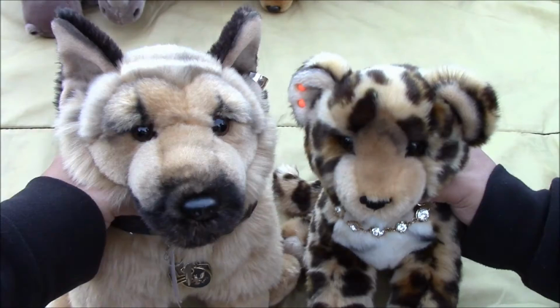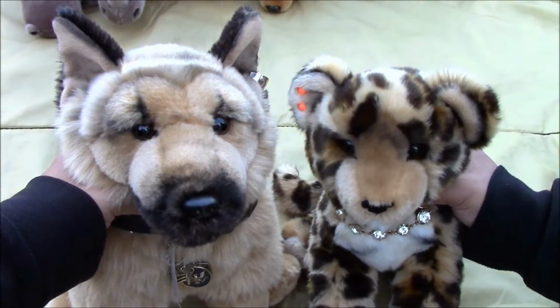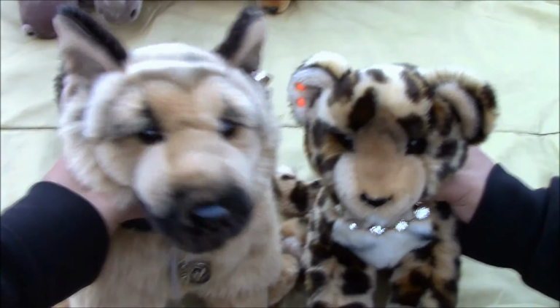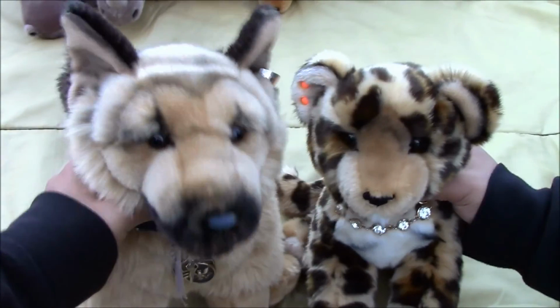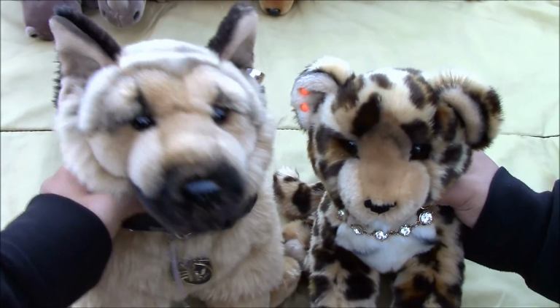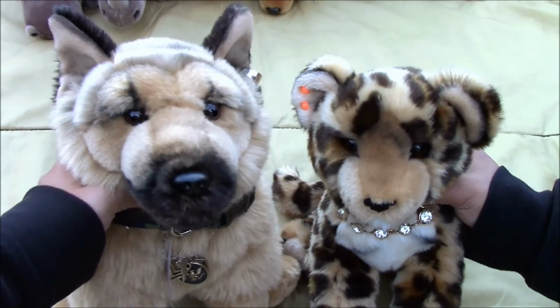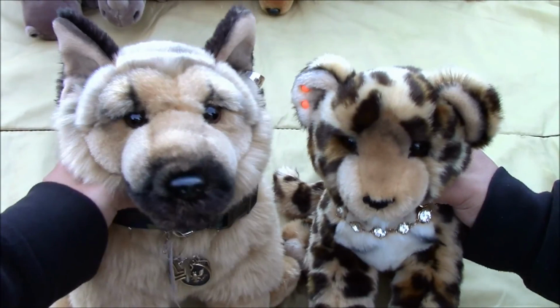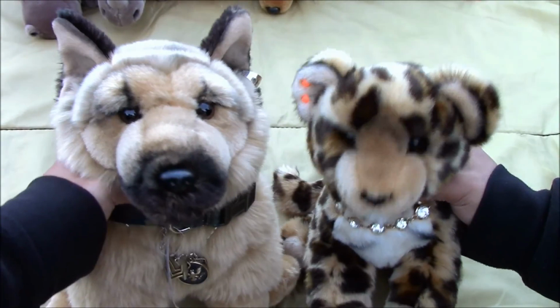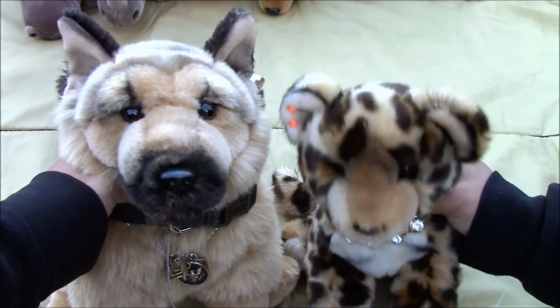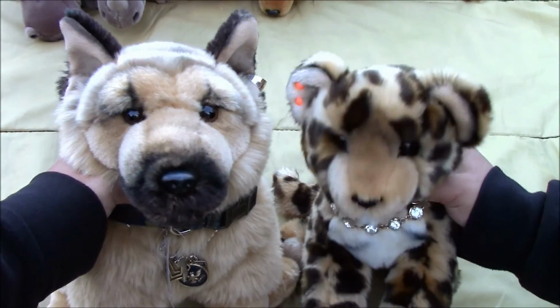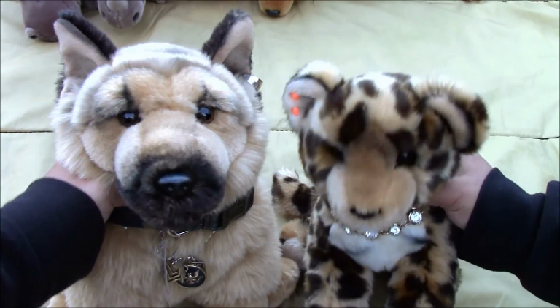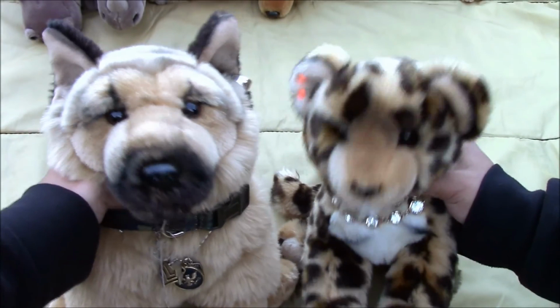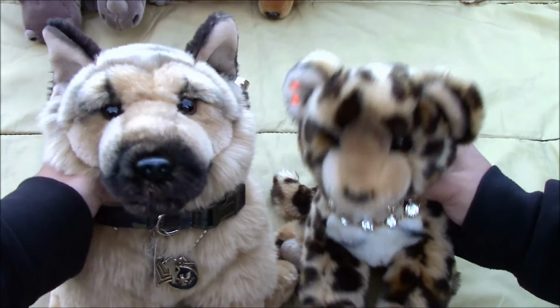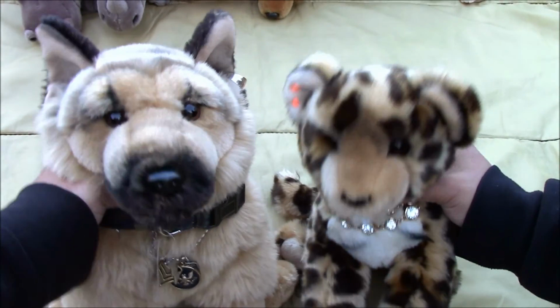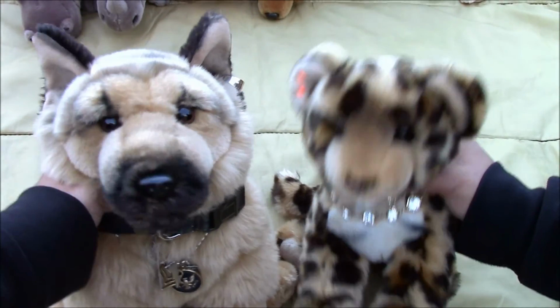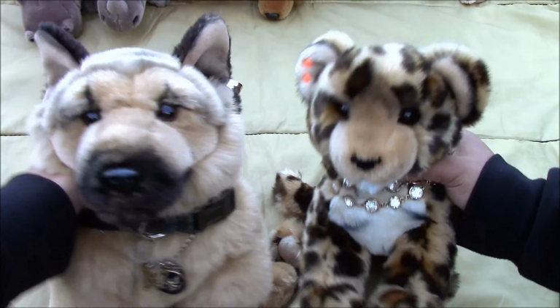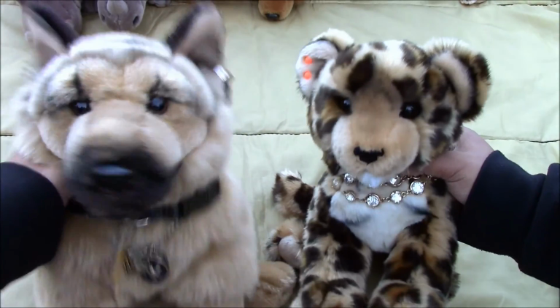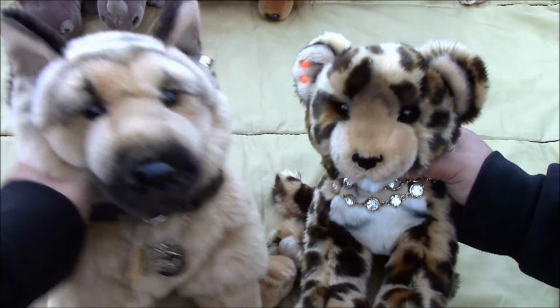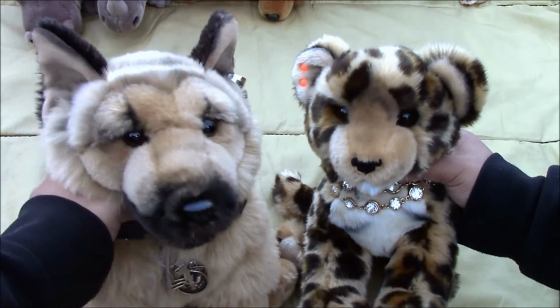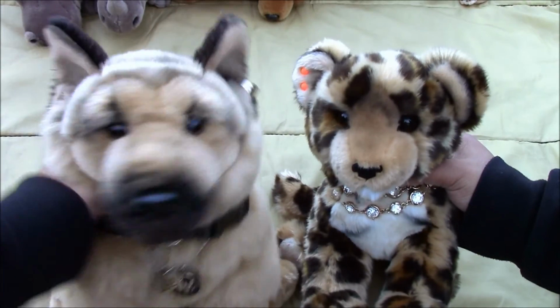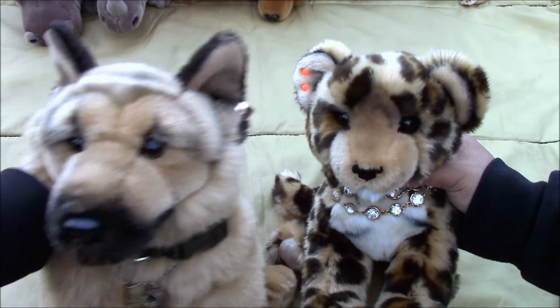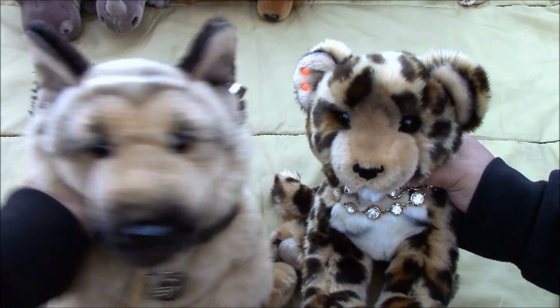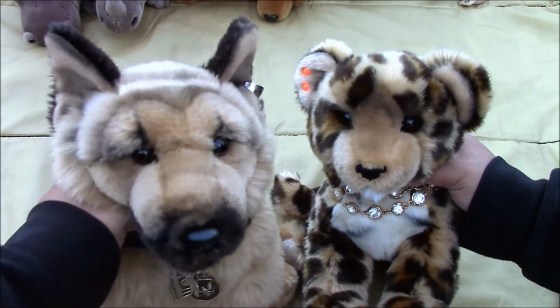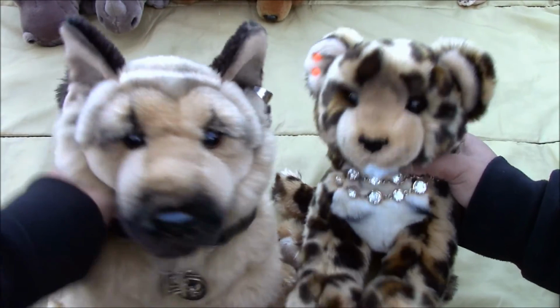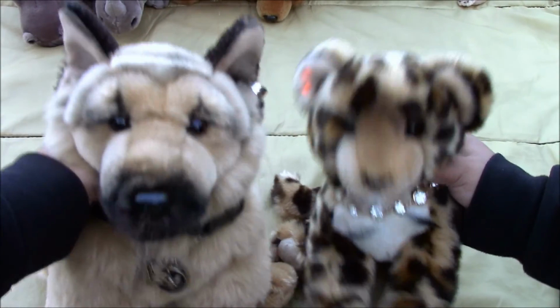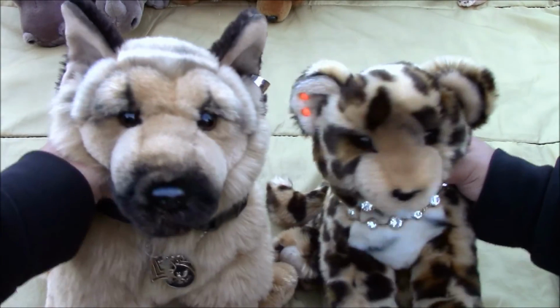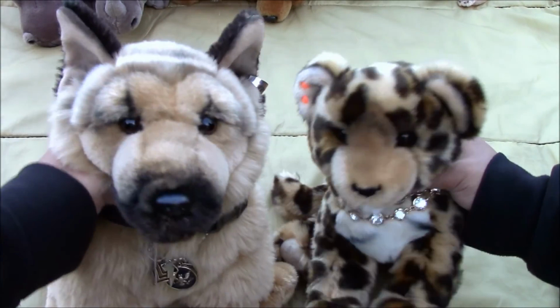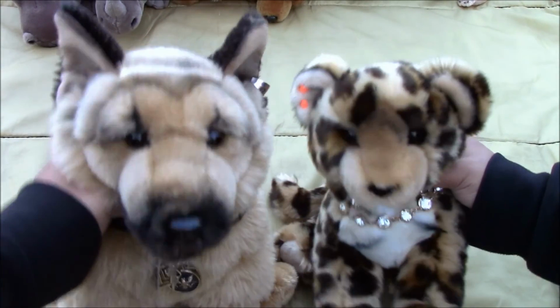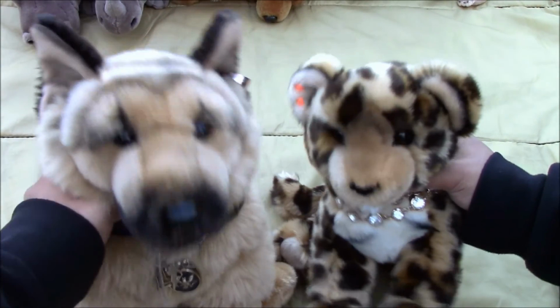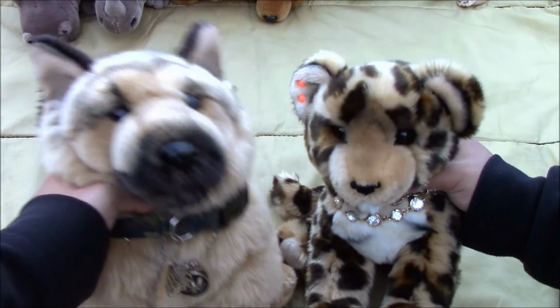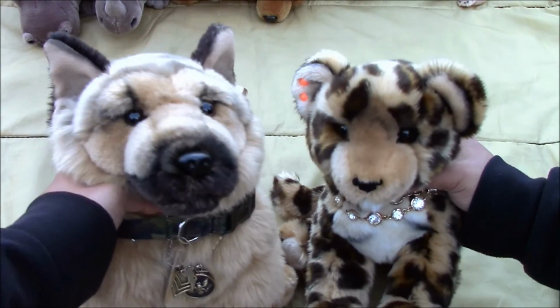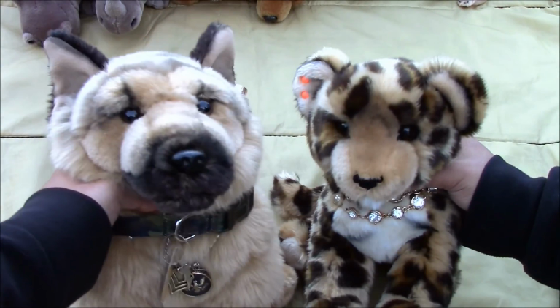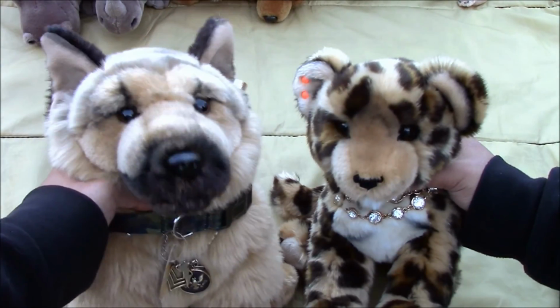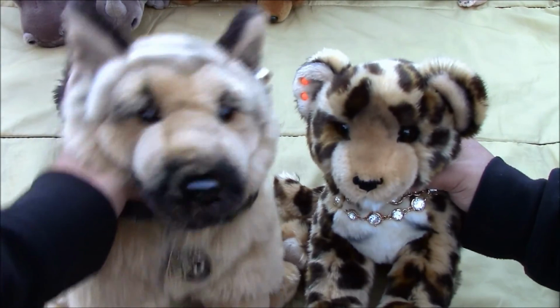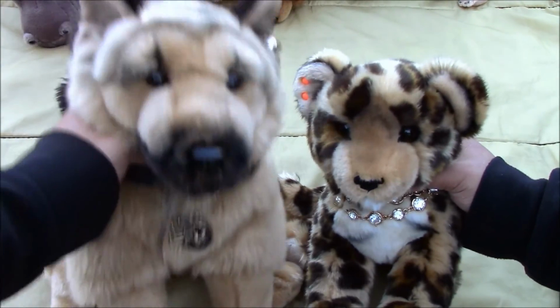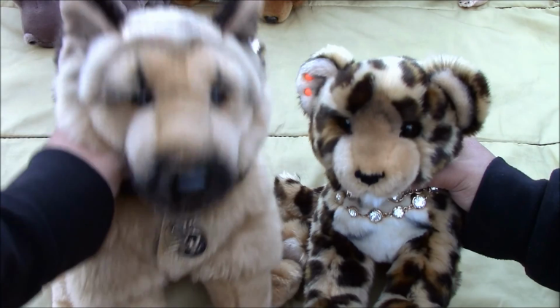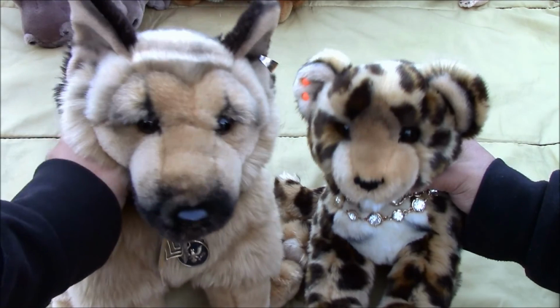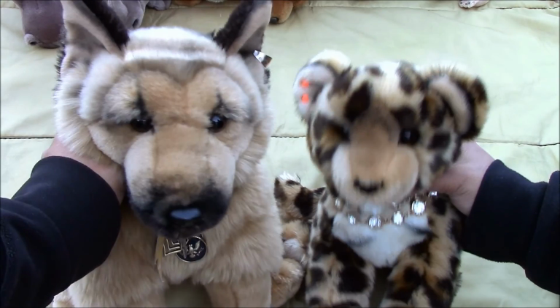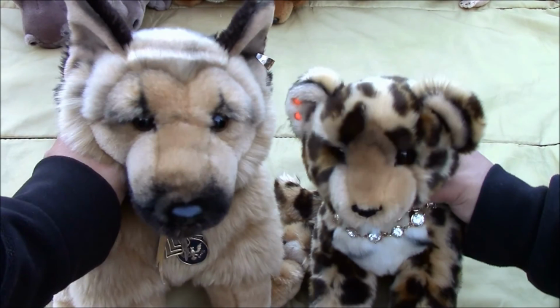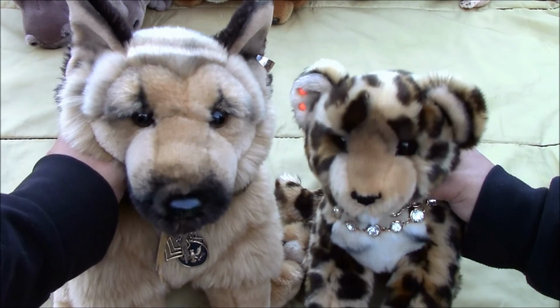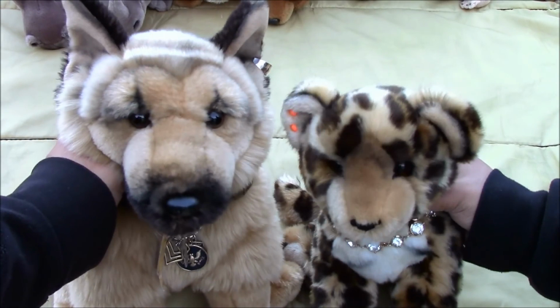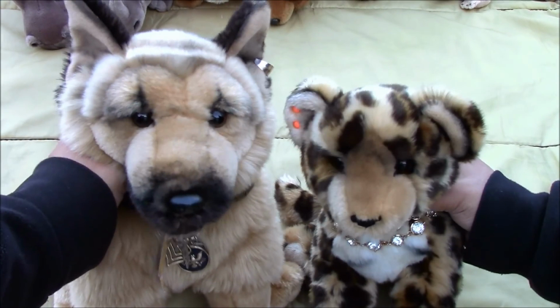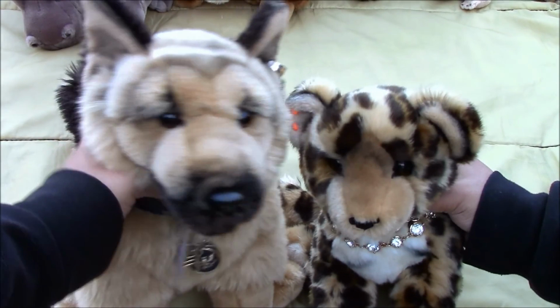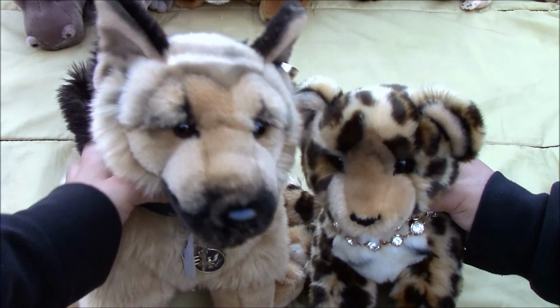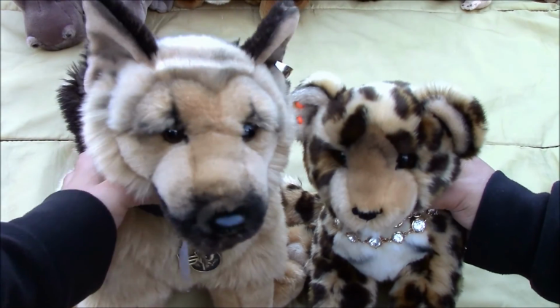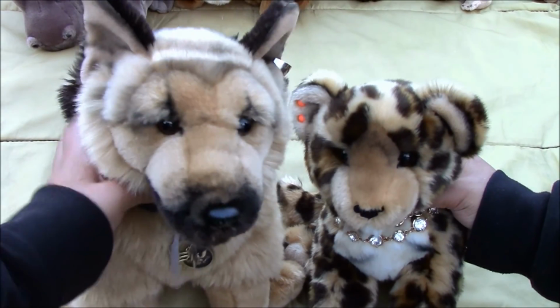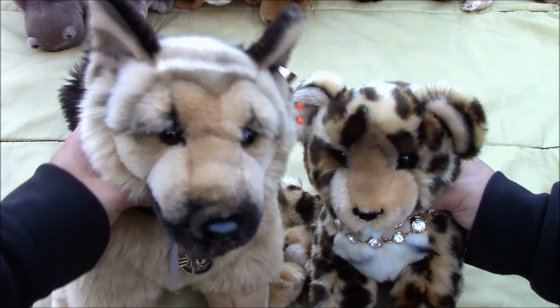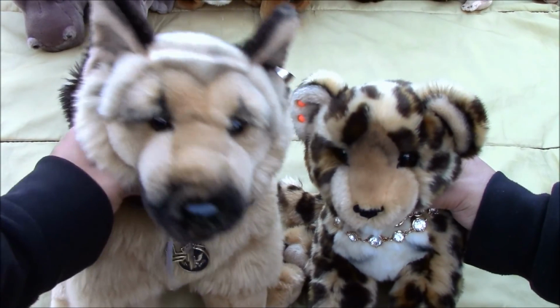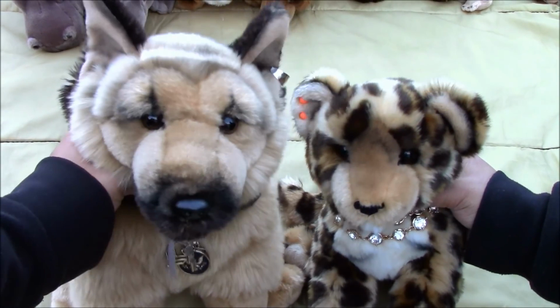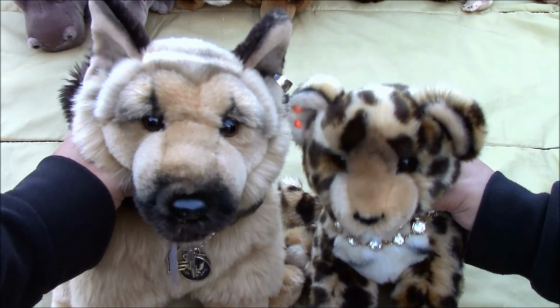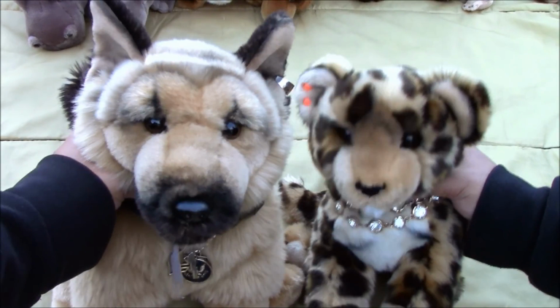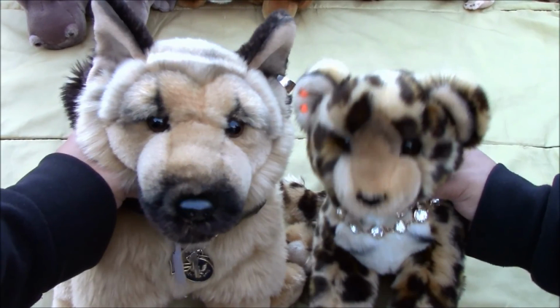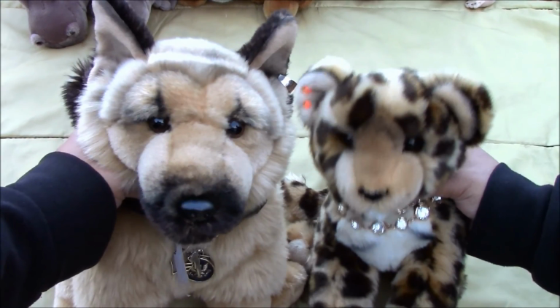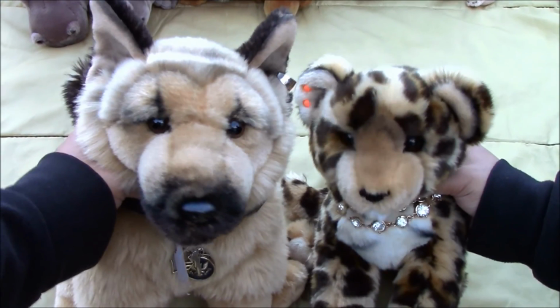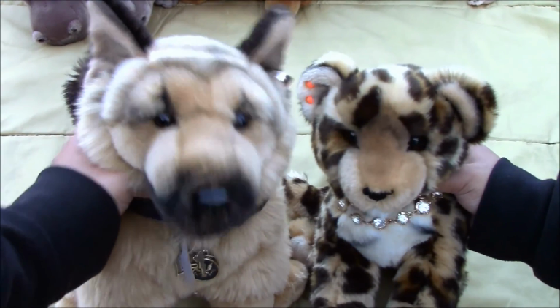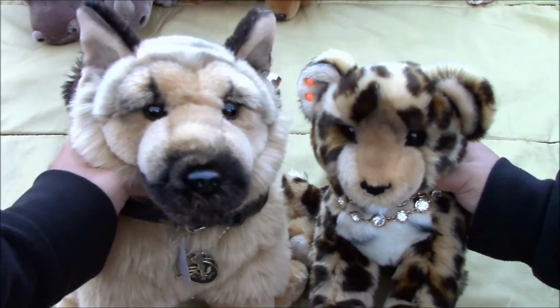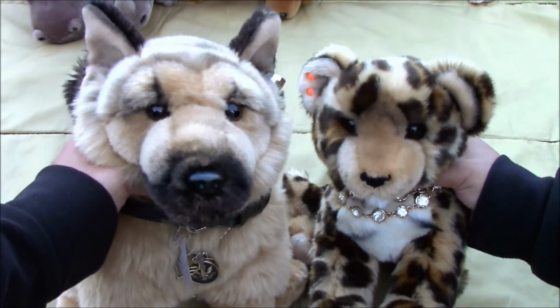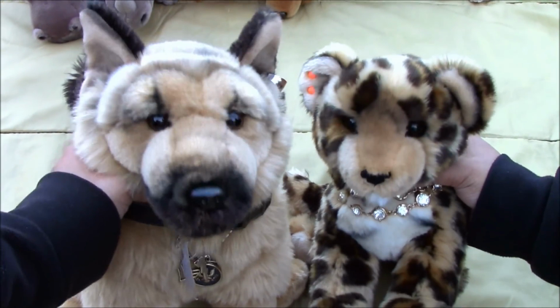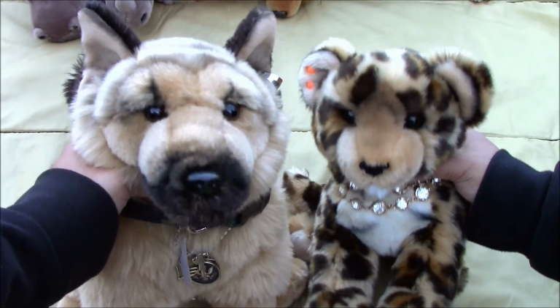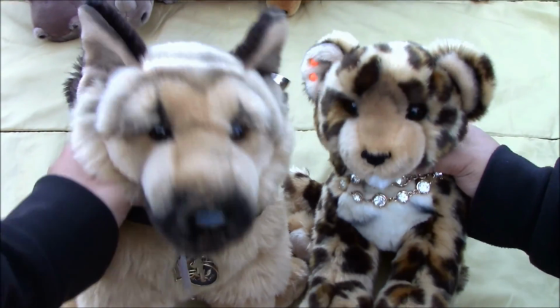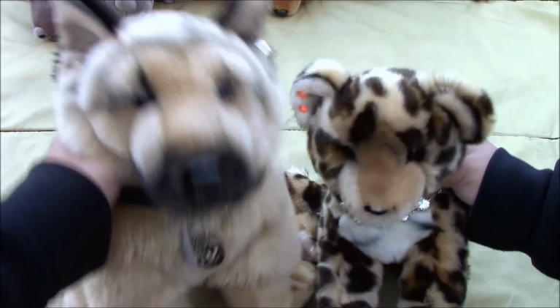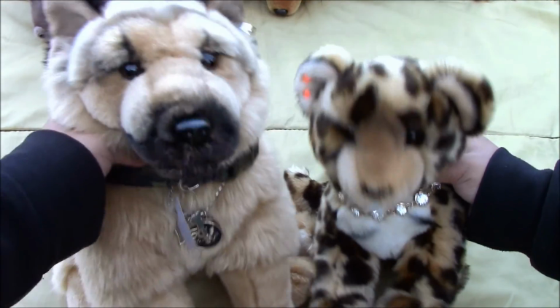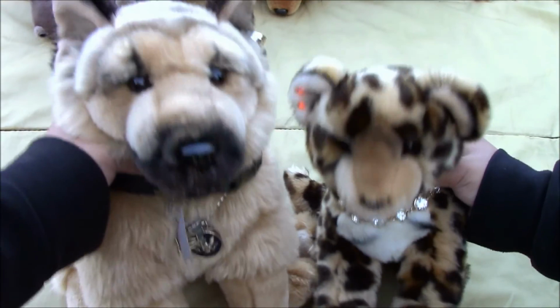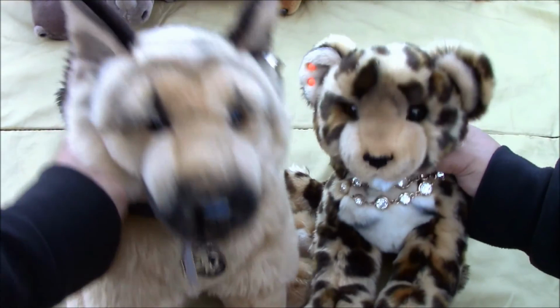So that was our Webkinz signature collection. Again, this is not to brag or show off. Thanks guys for watching, and comment, like, subscribe, and see you guys in the next video. See you guys, bye.